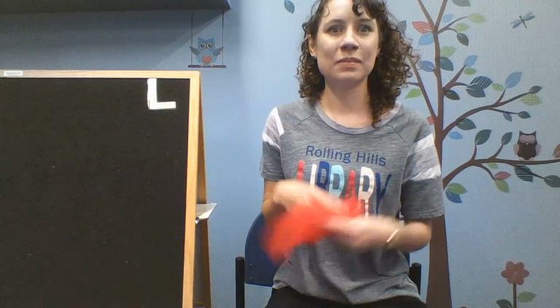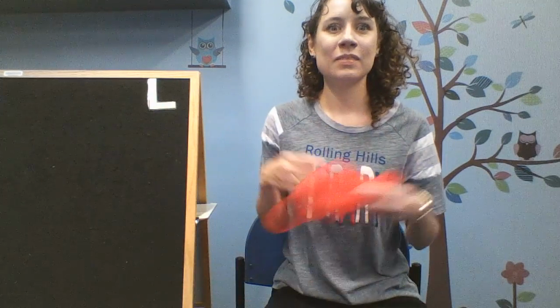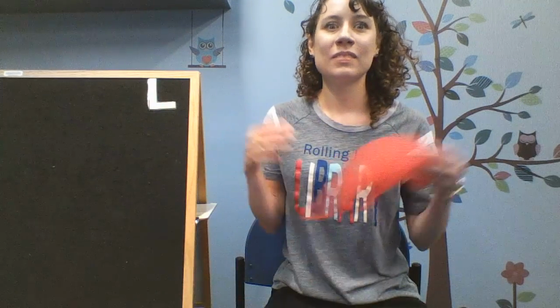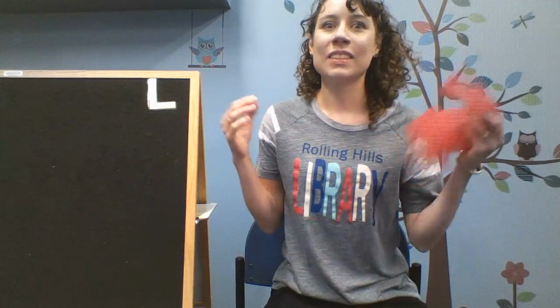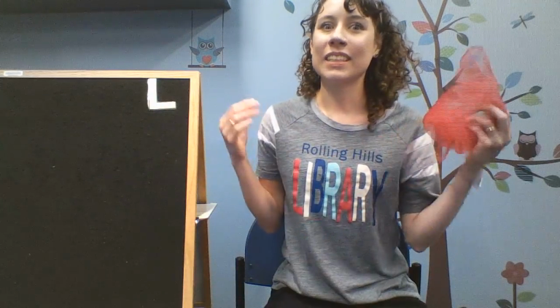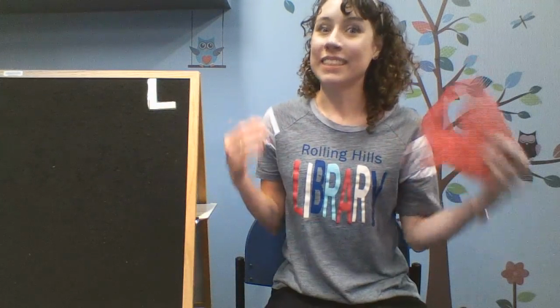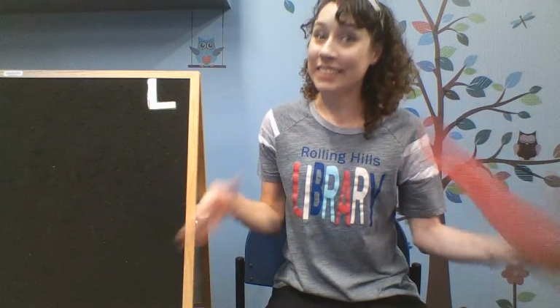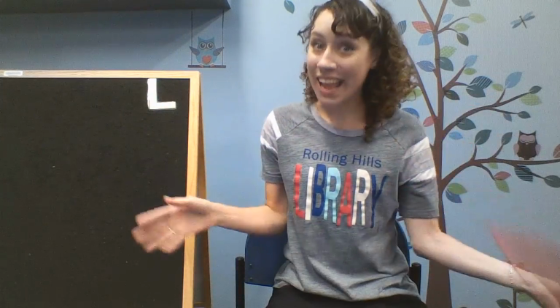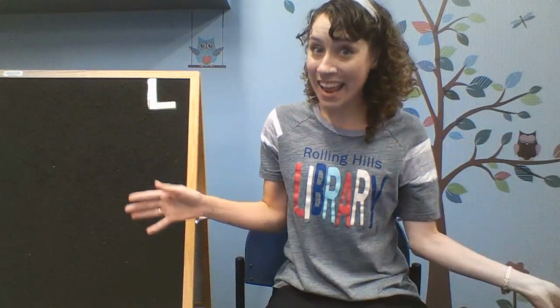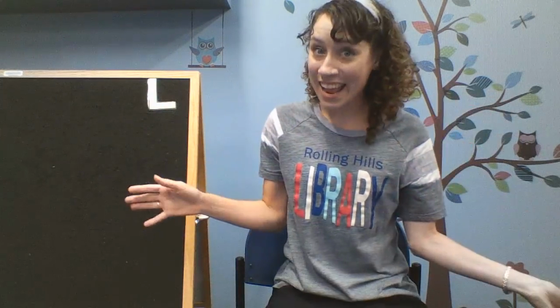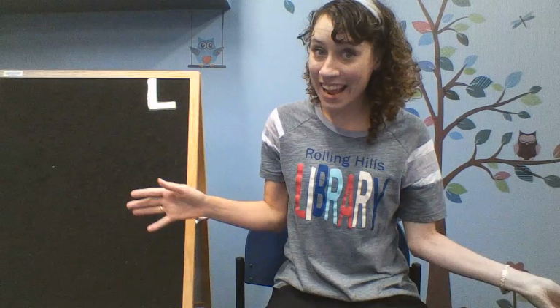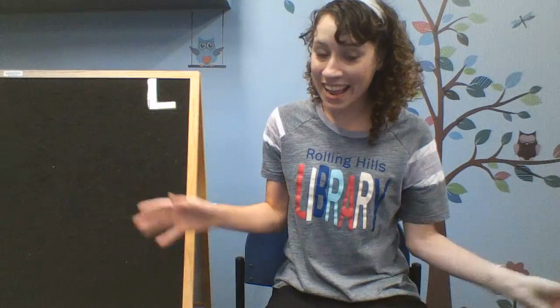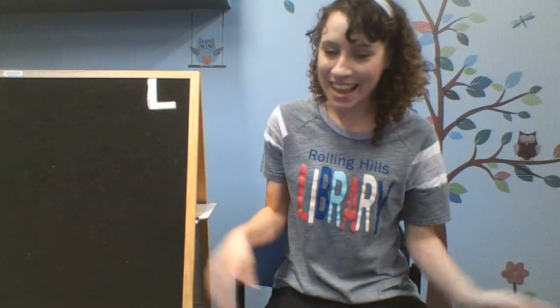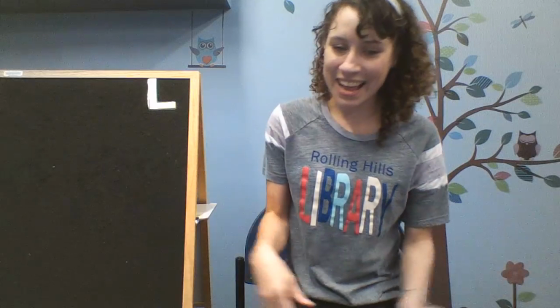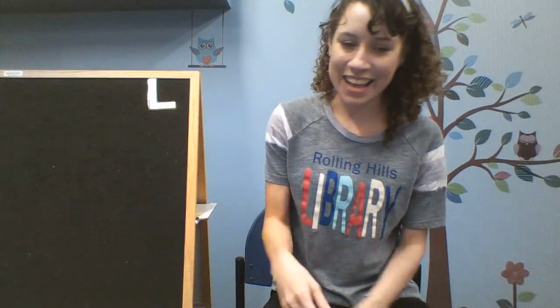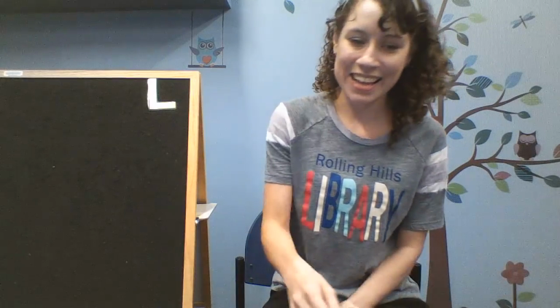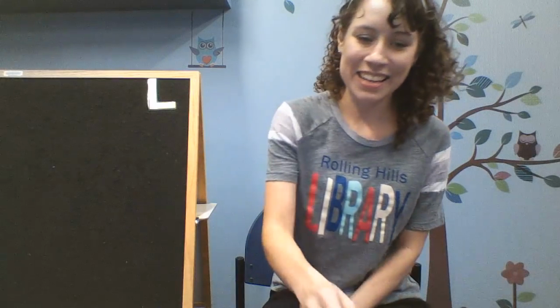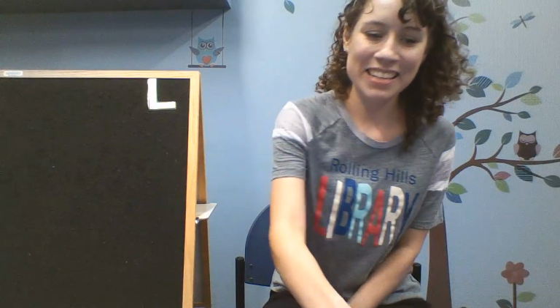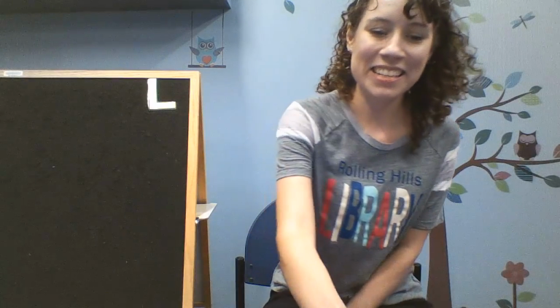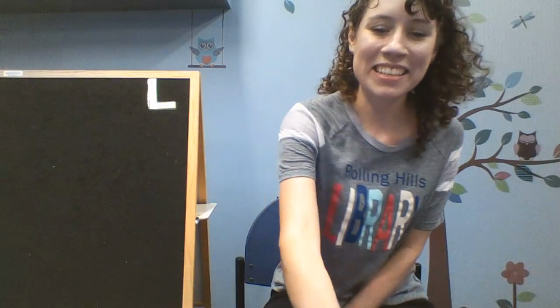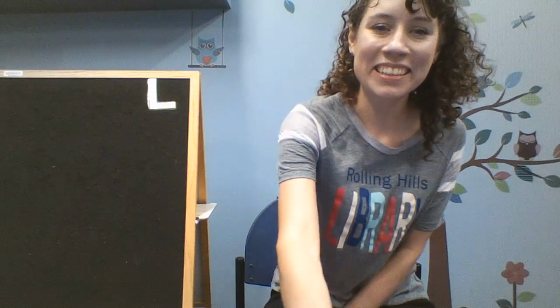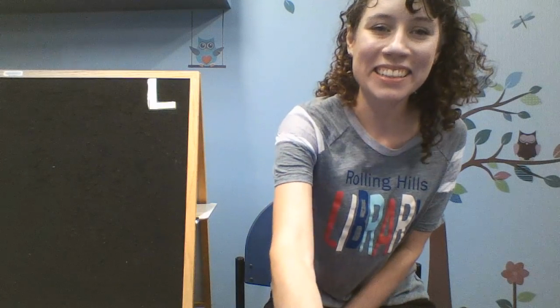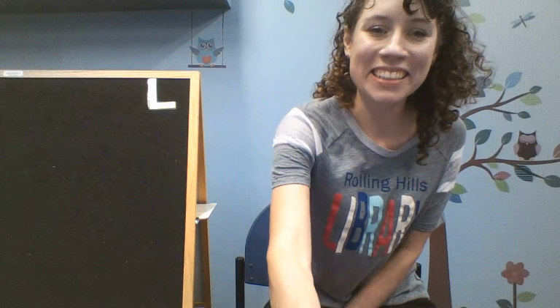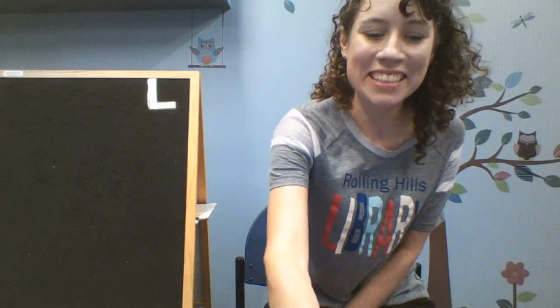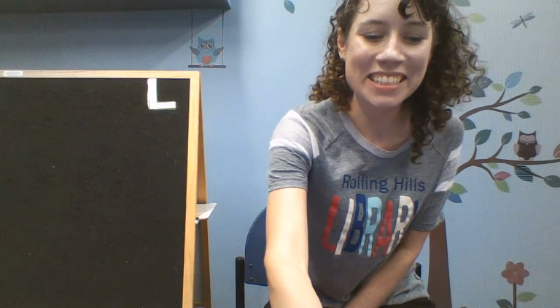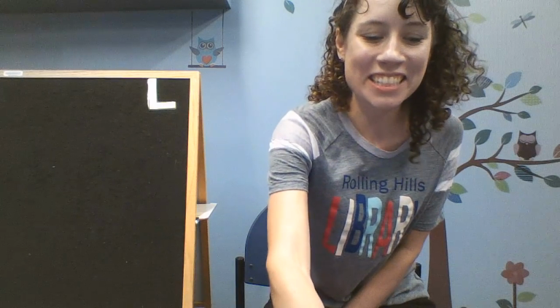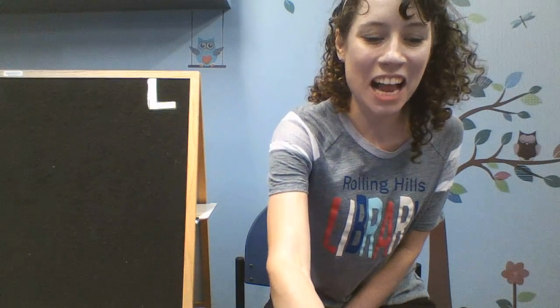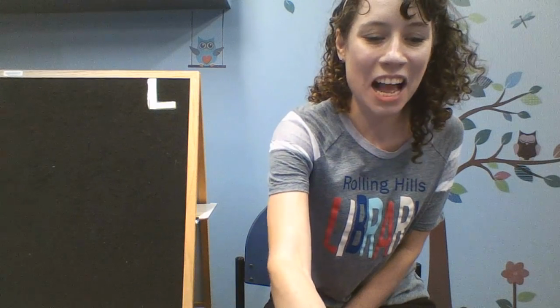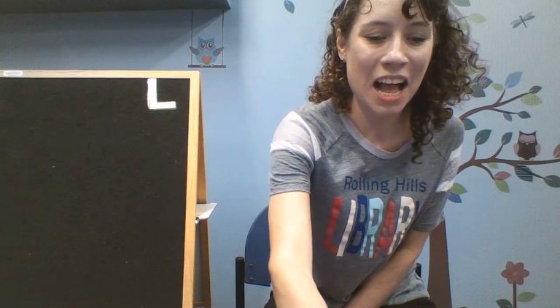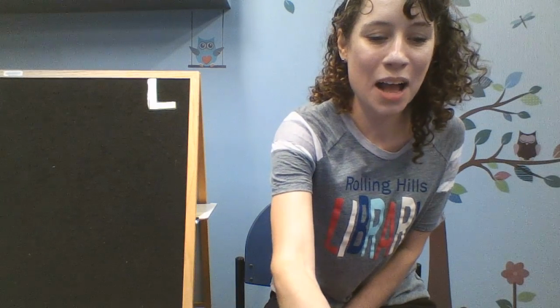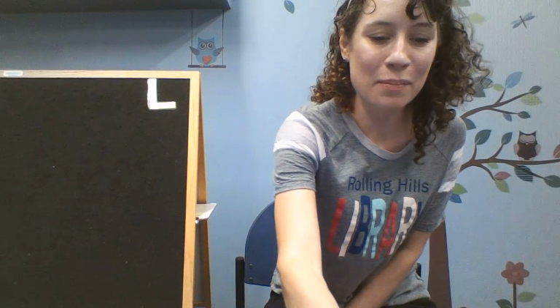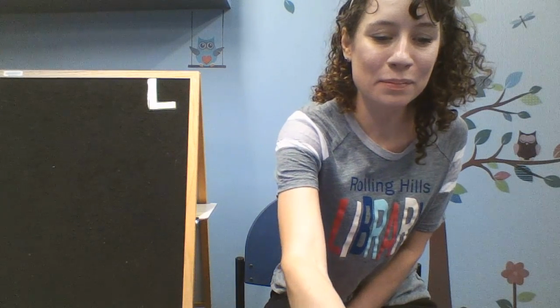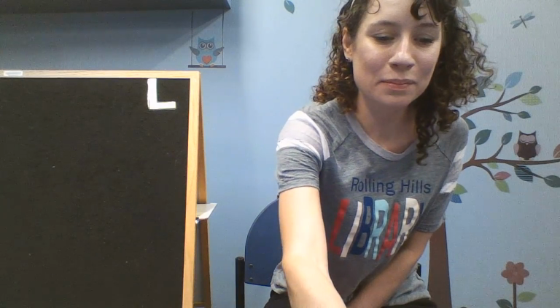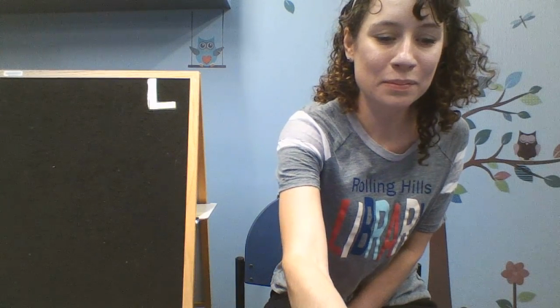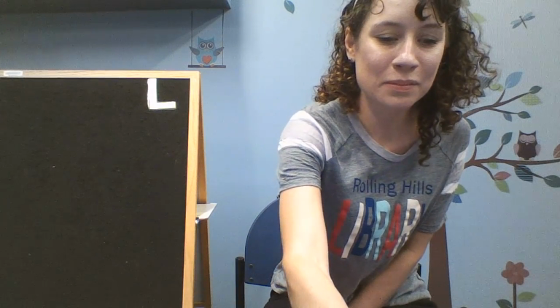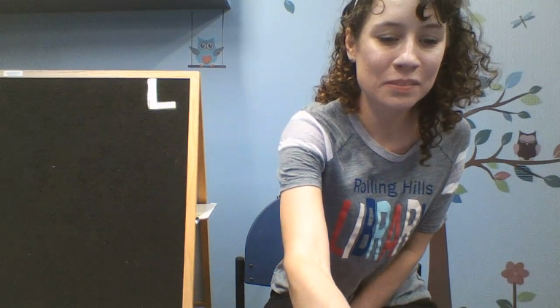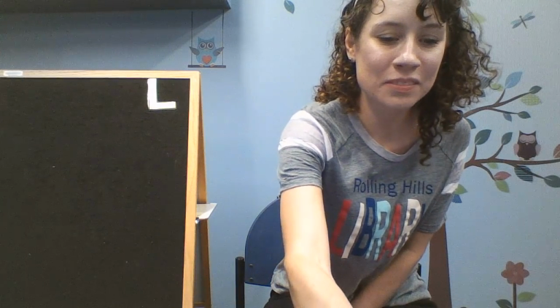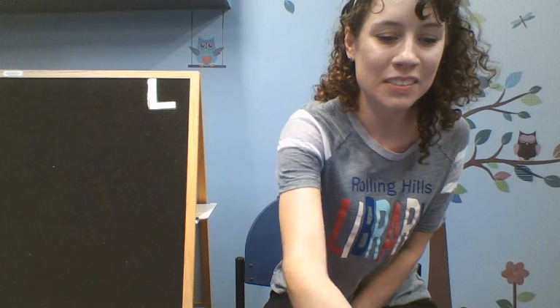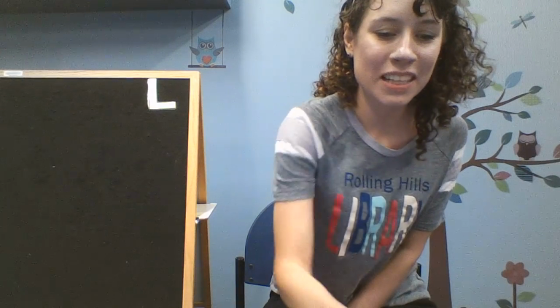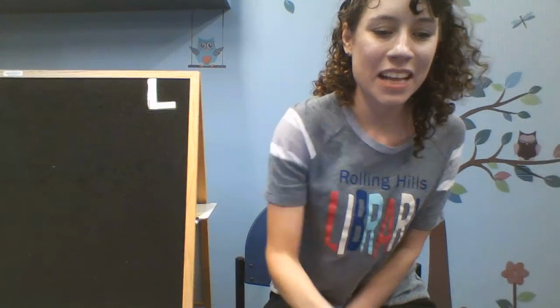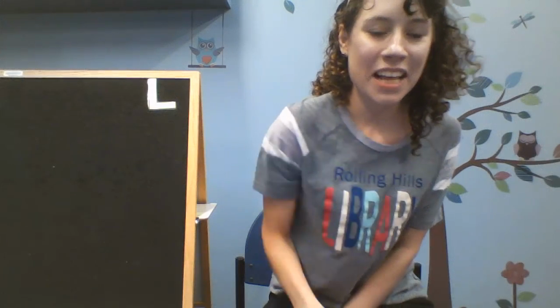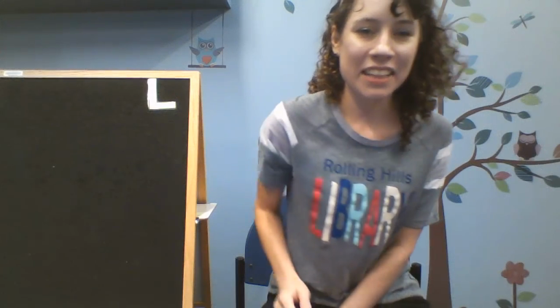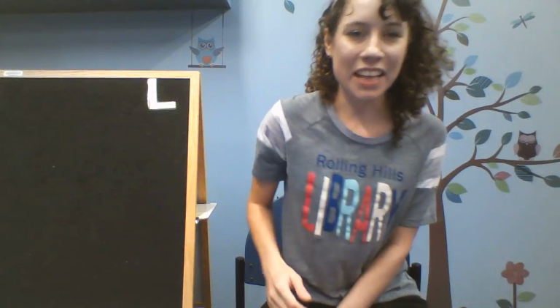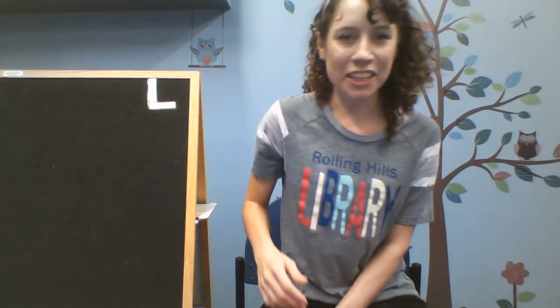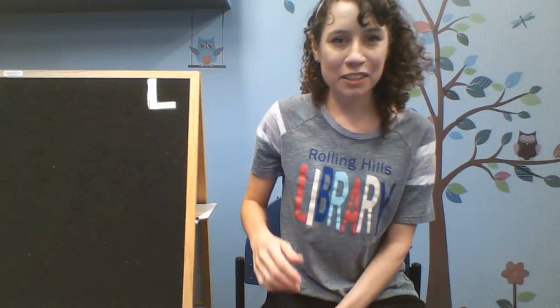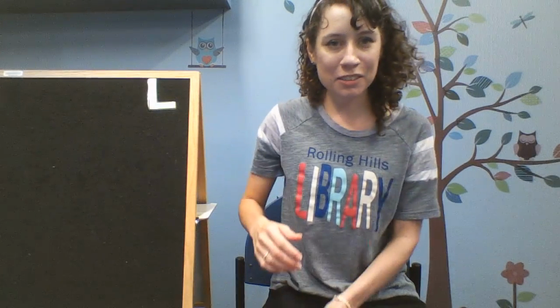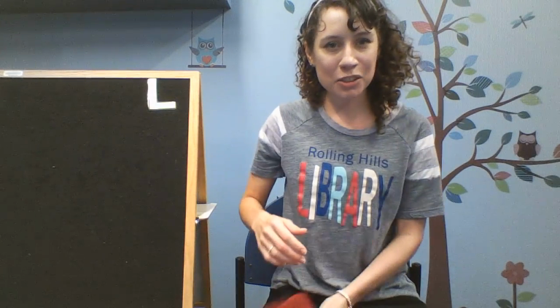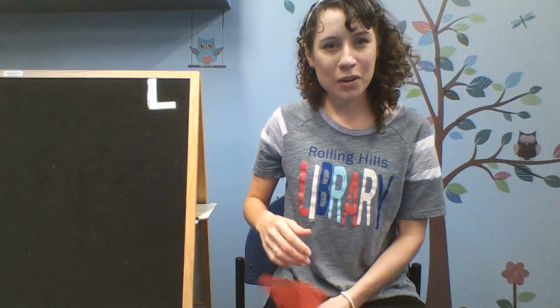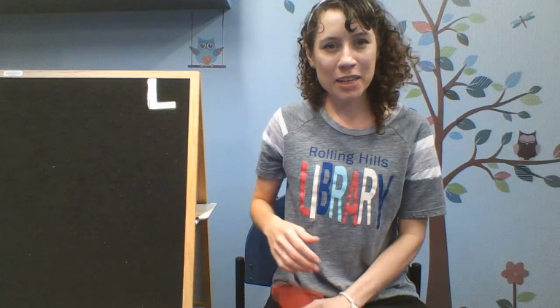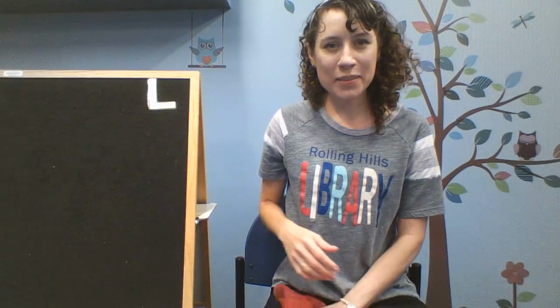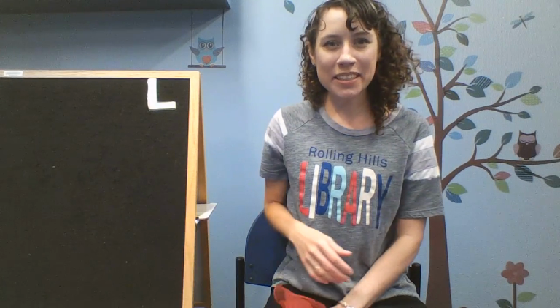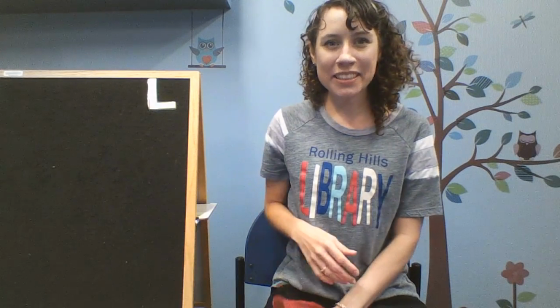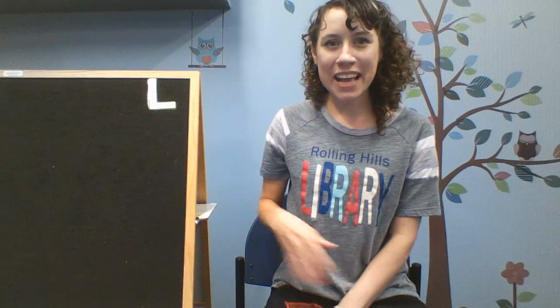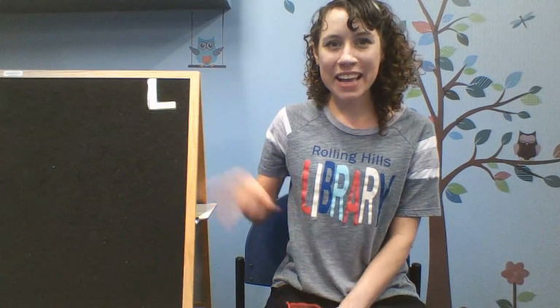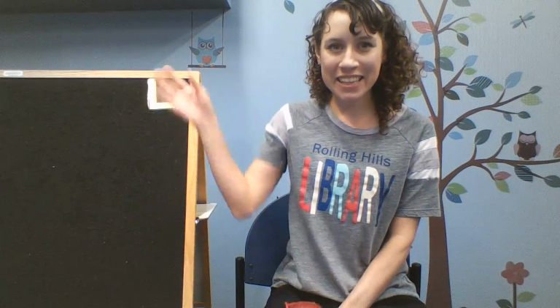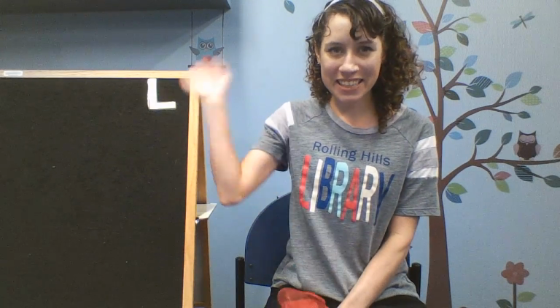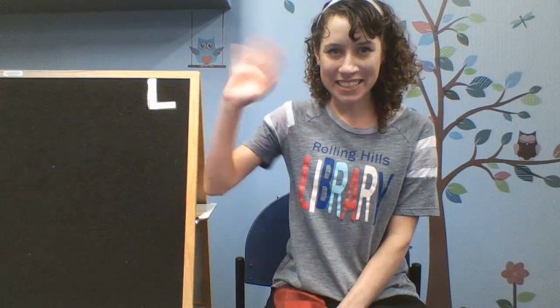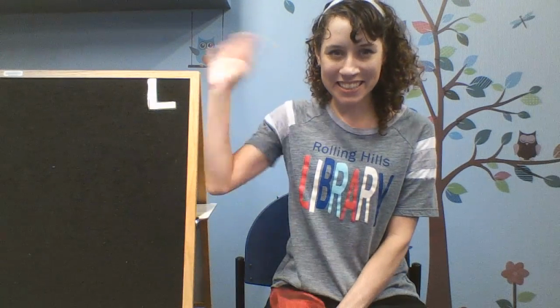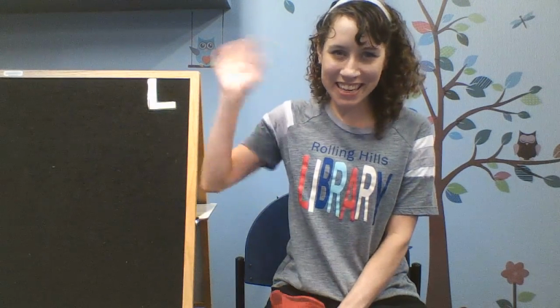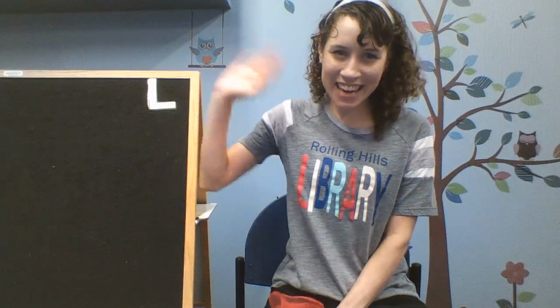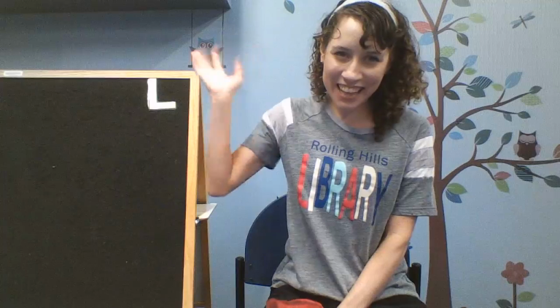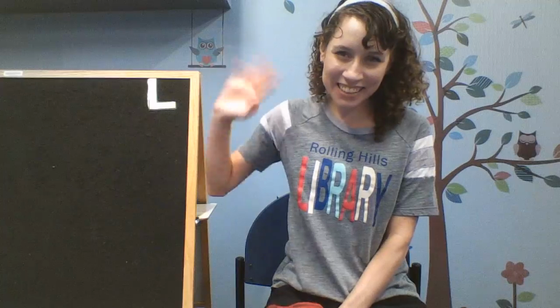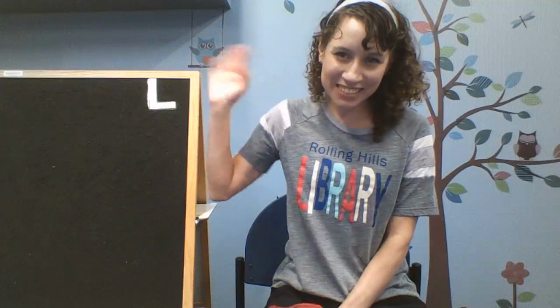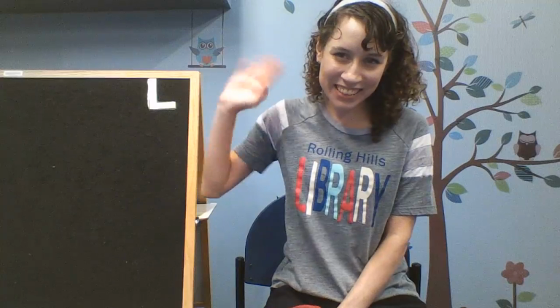Yeah! Good job! Thank you for joining me today. See you next week!